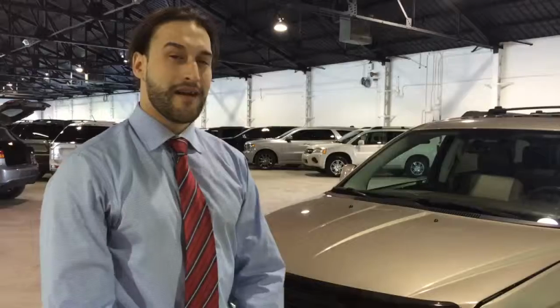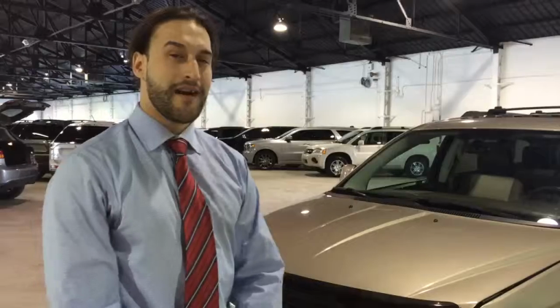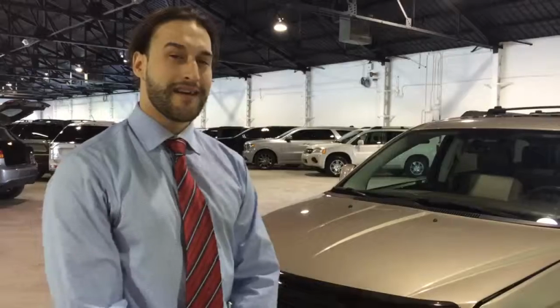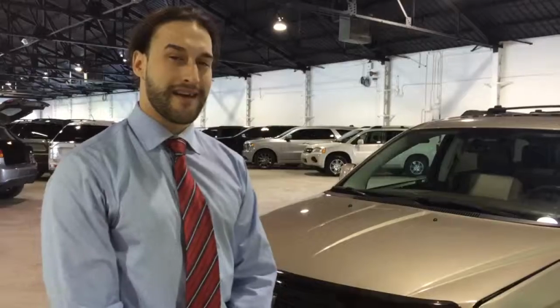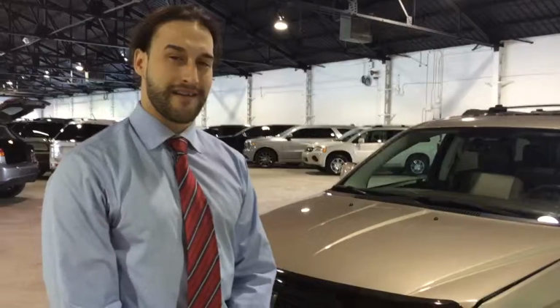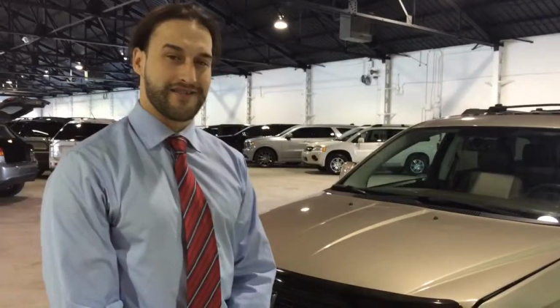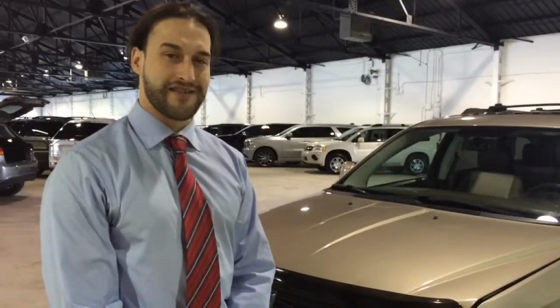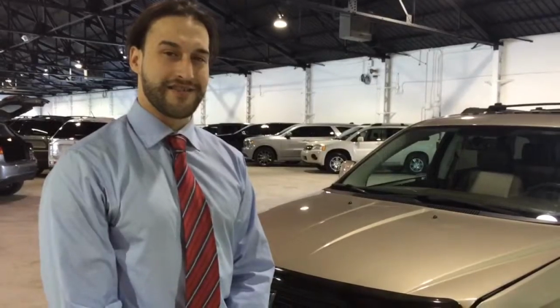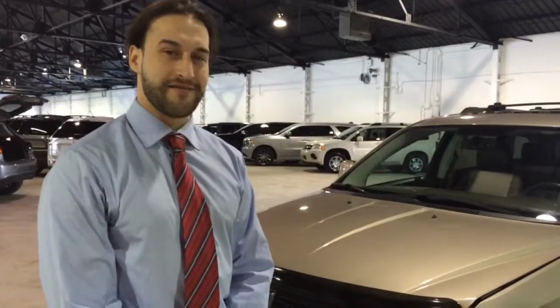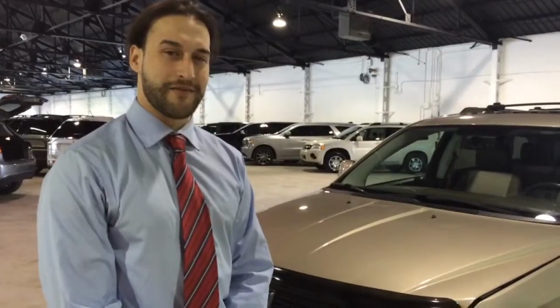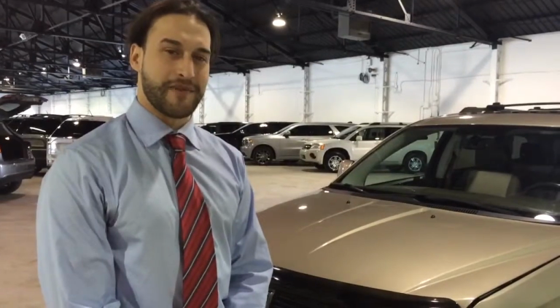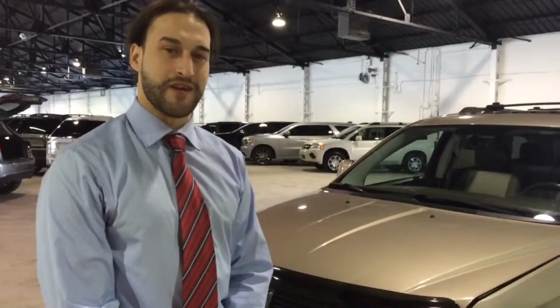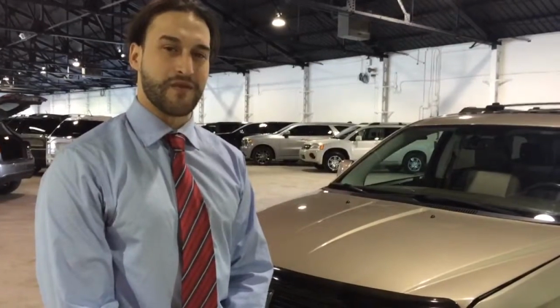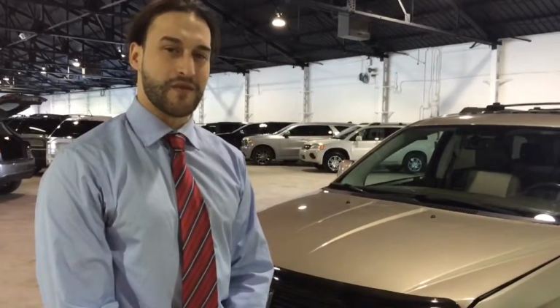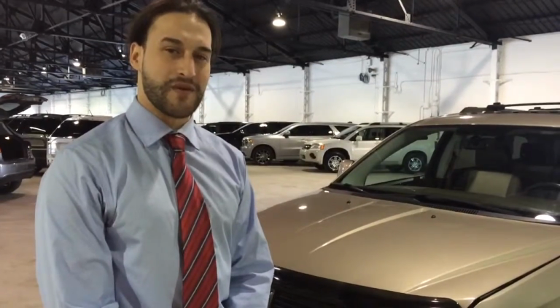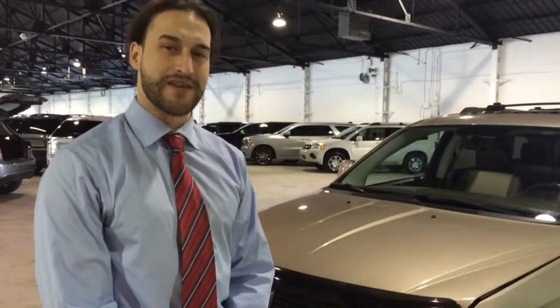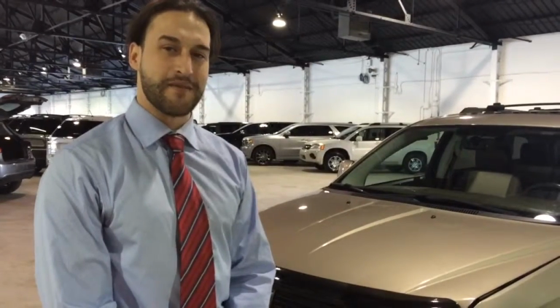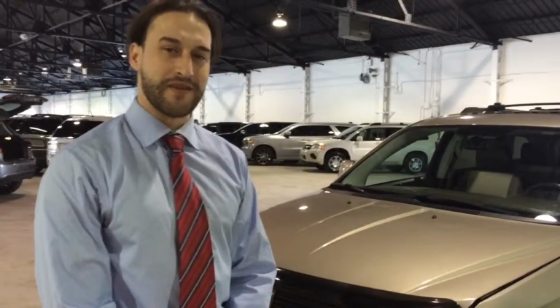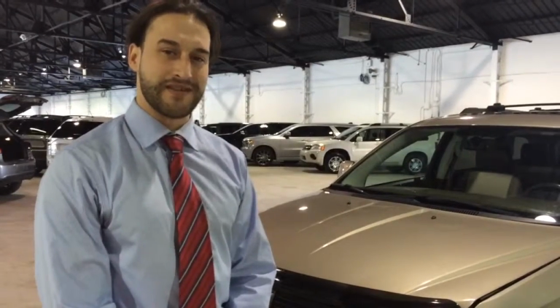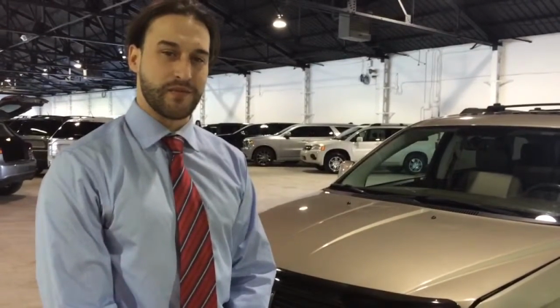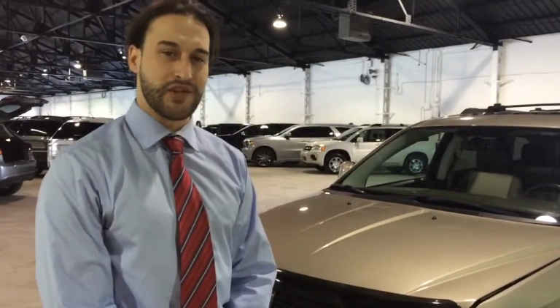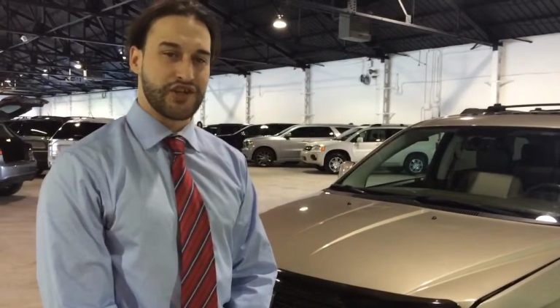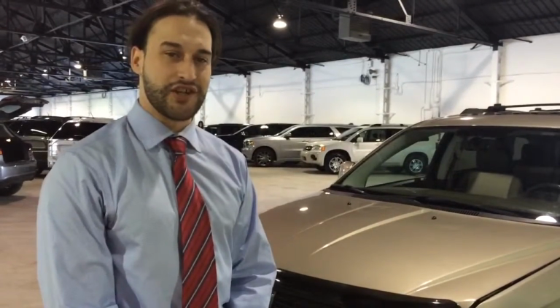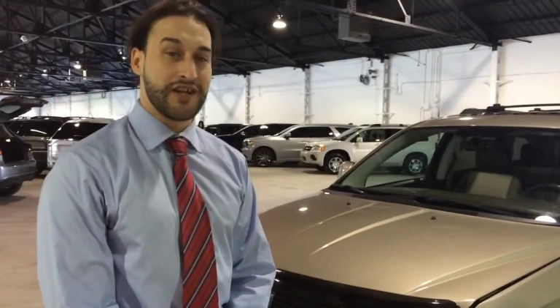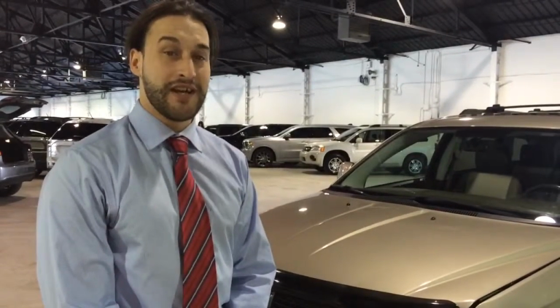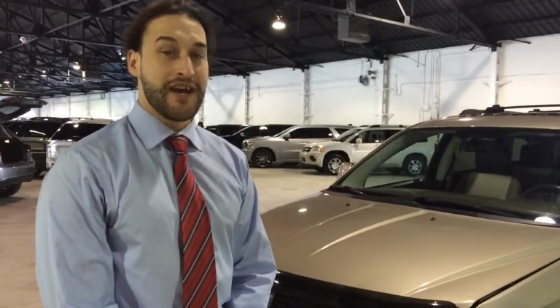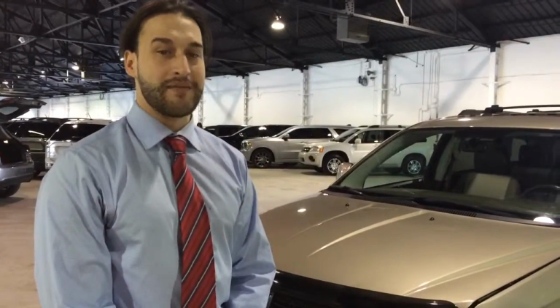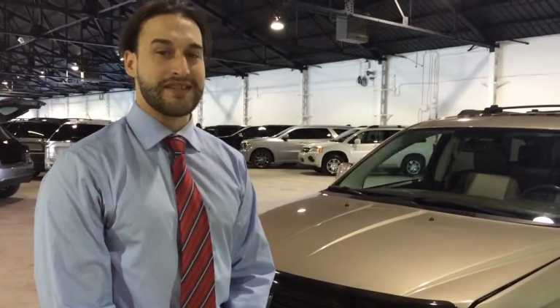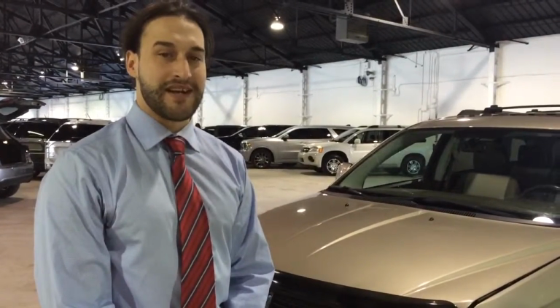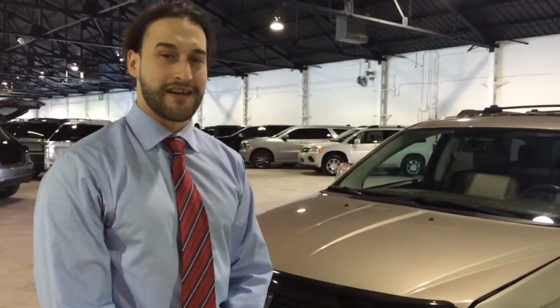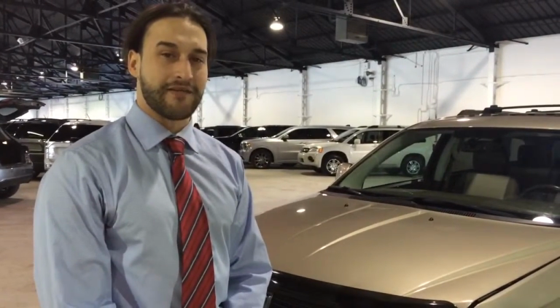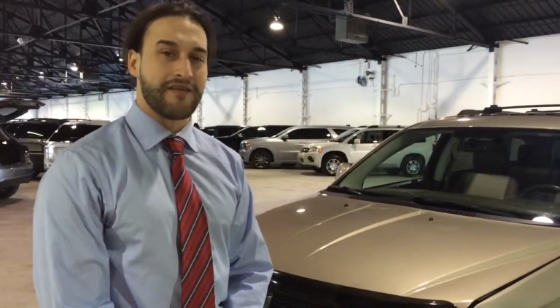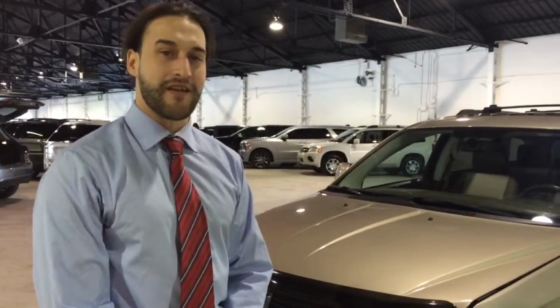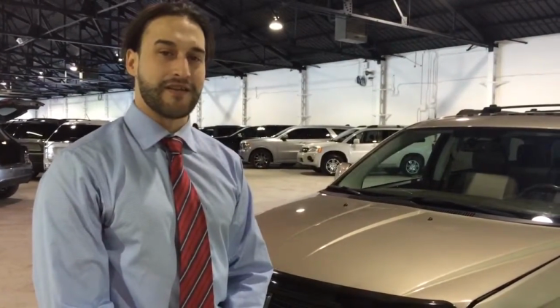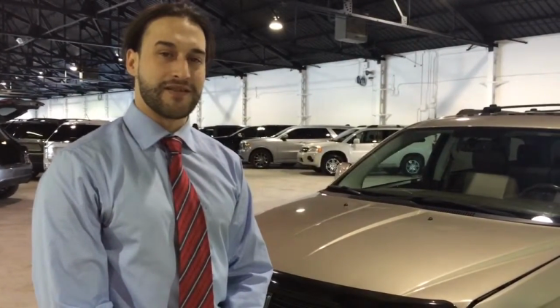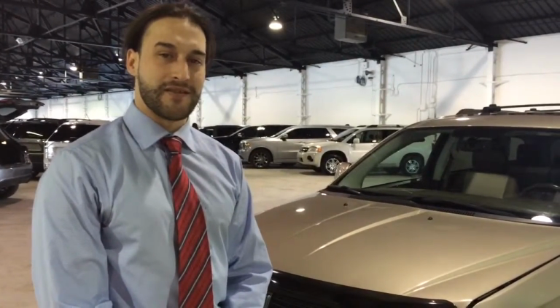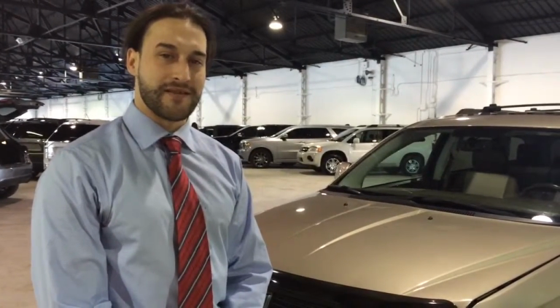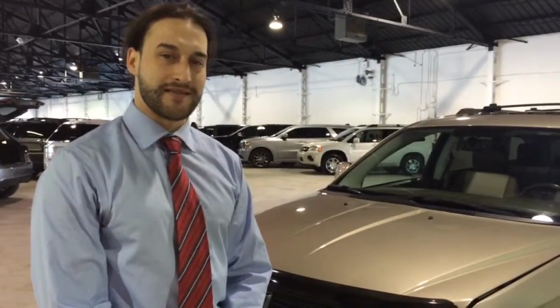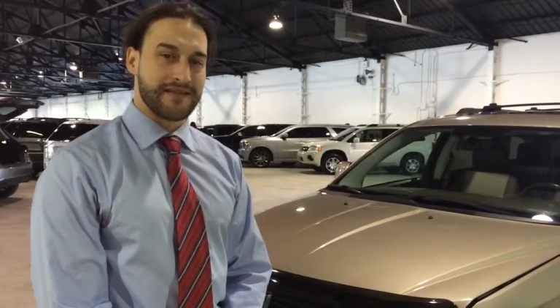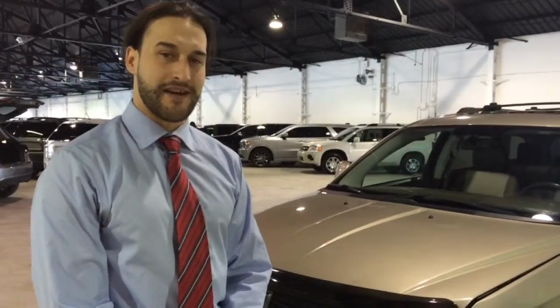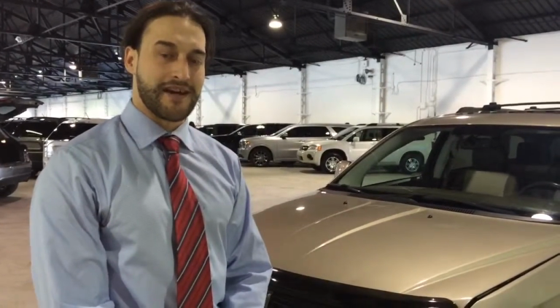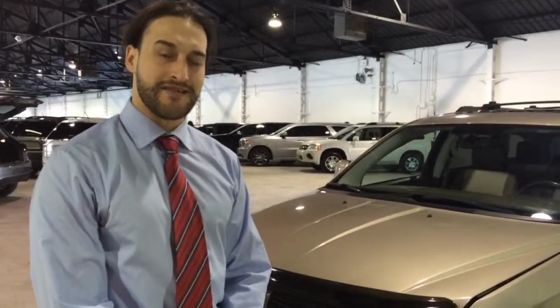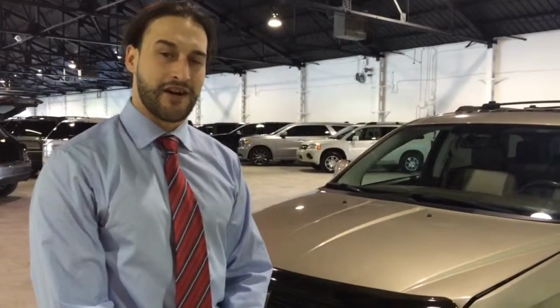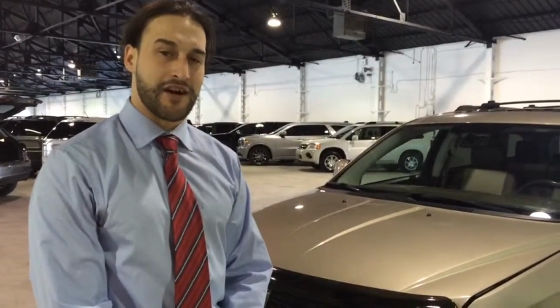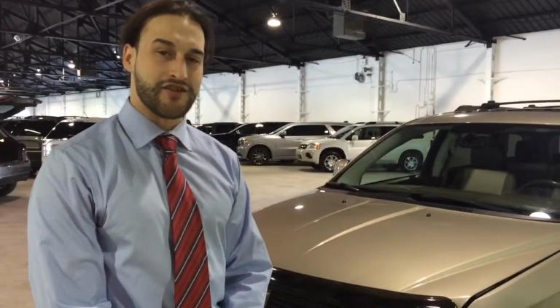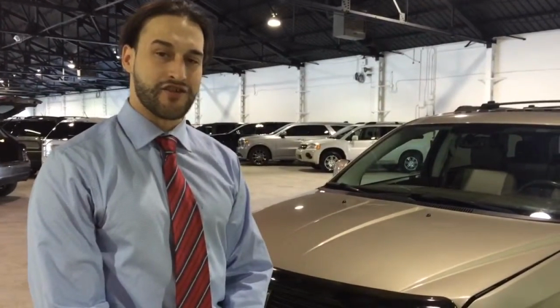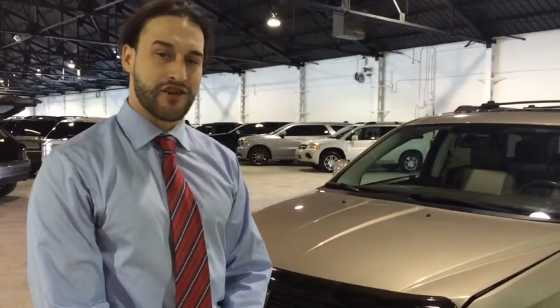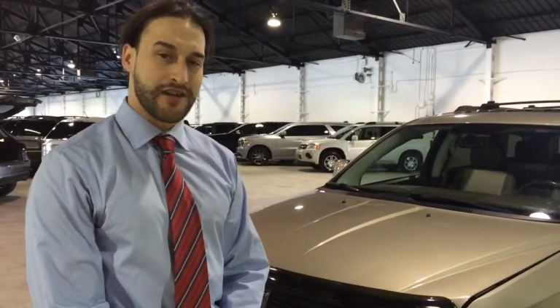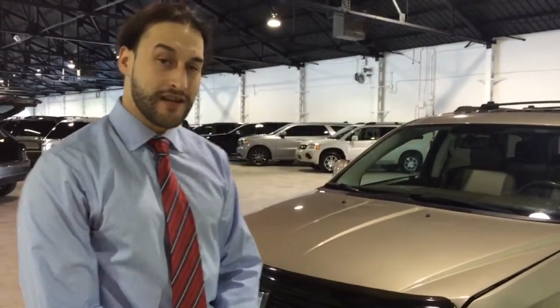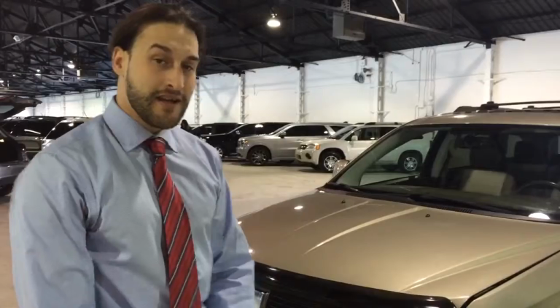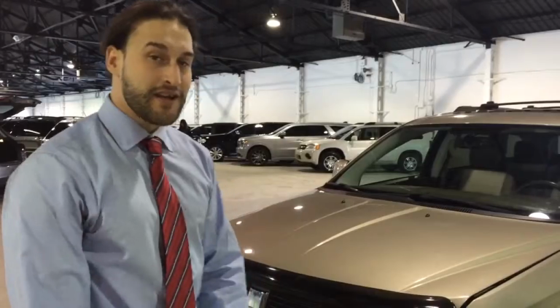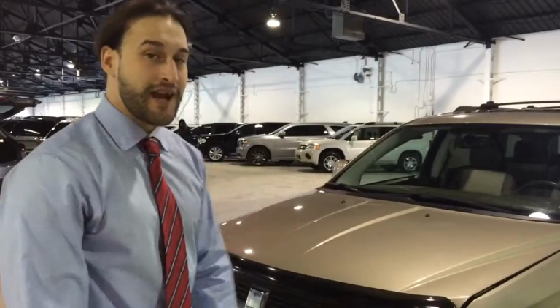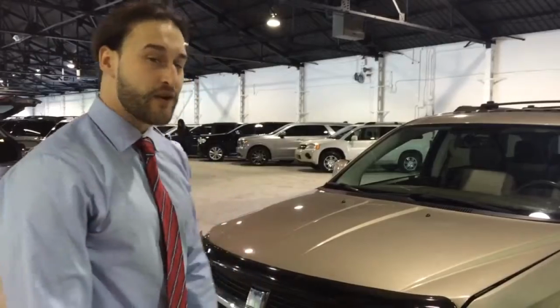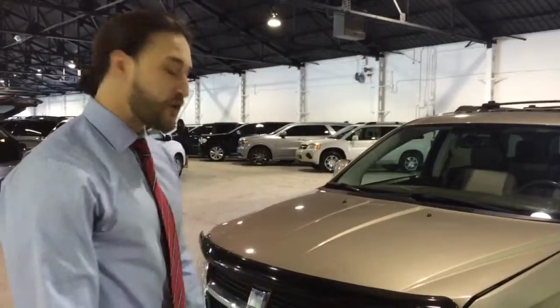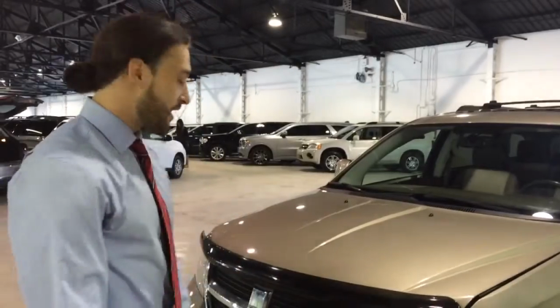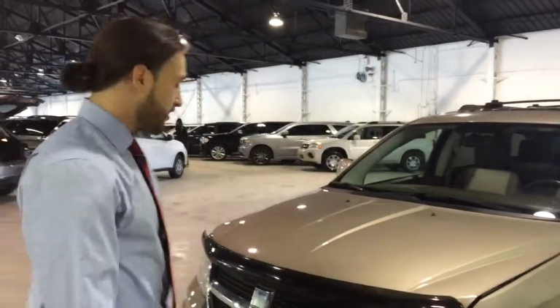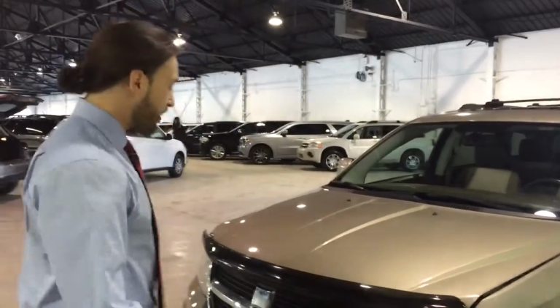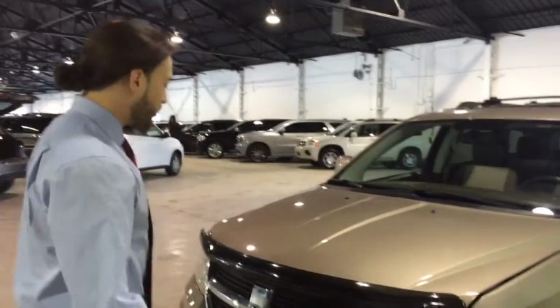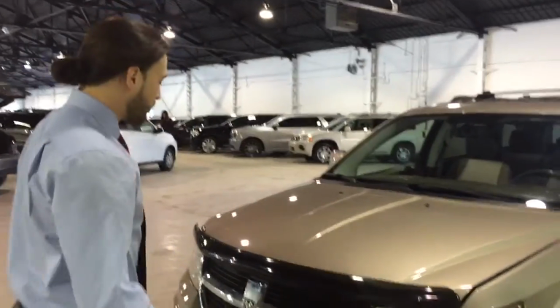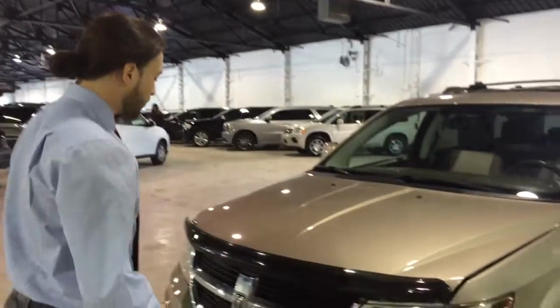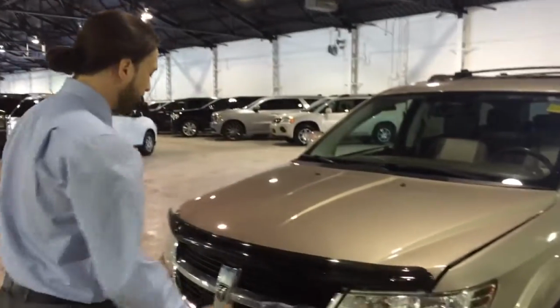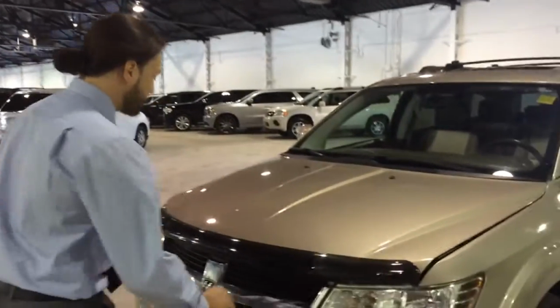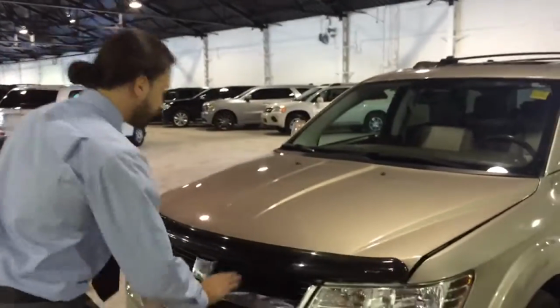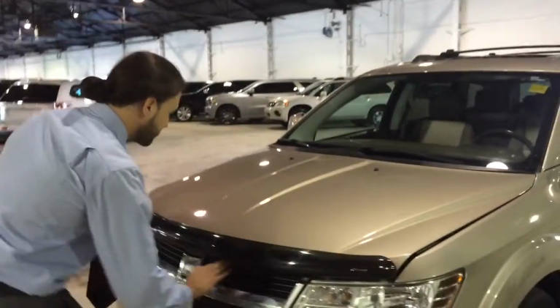Hi Carrie, it's Jesse Fleming here with Northside Mitsubishi. I'm standing in front of the 2009 Dodge Journey. I know you had a couple questions.